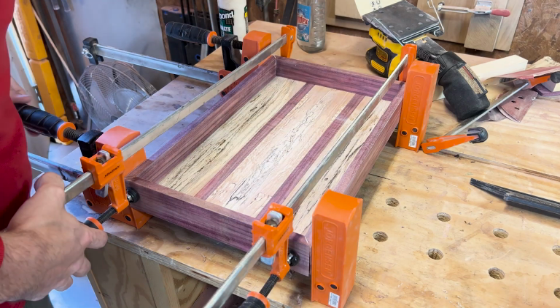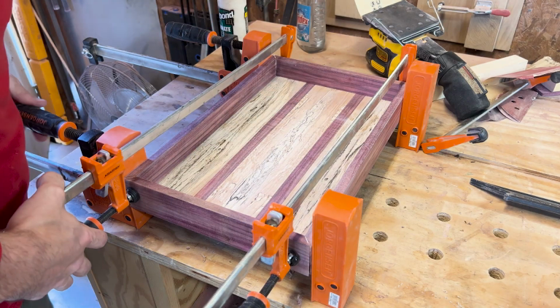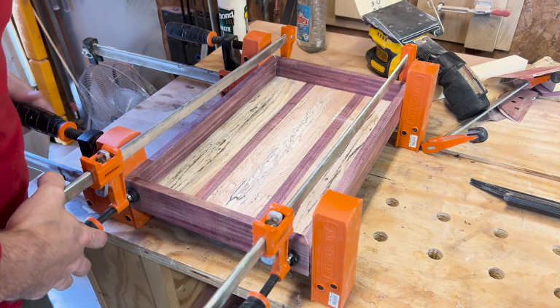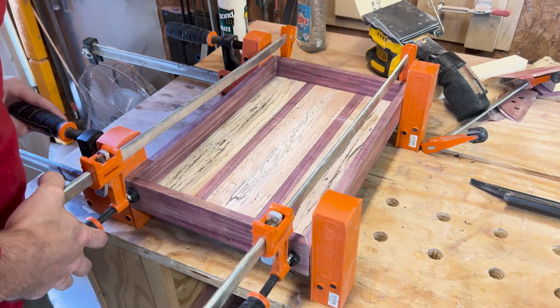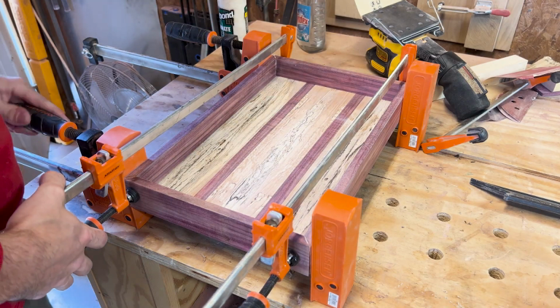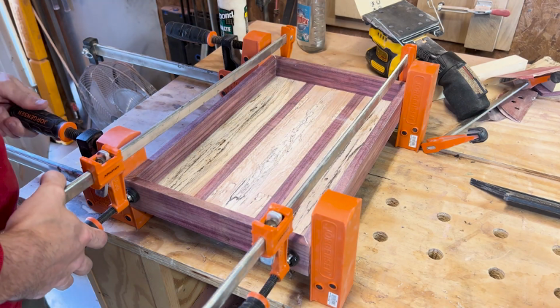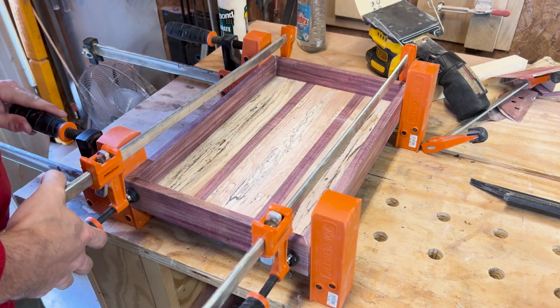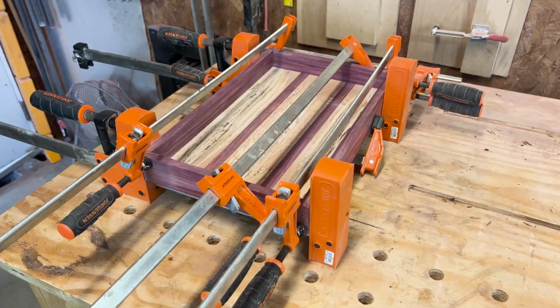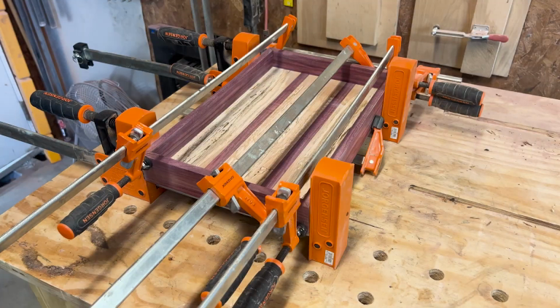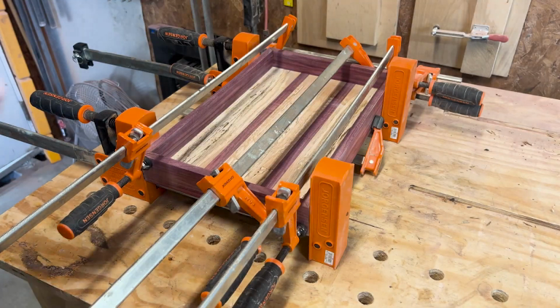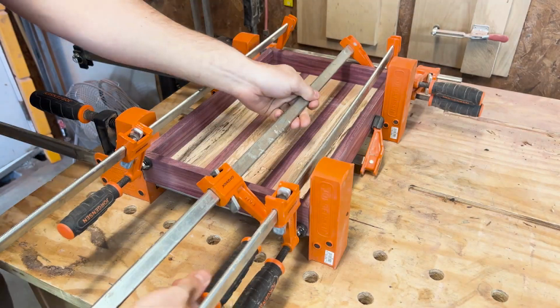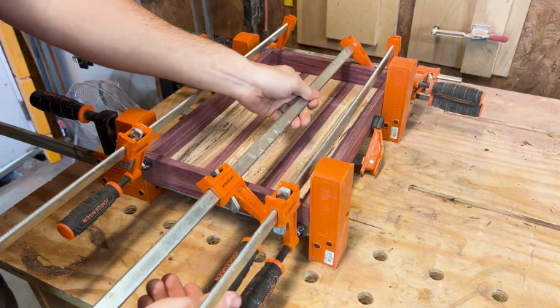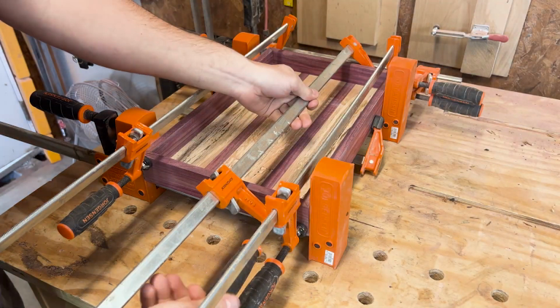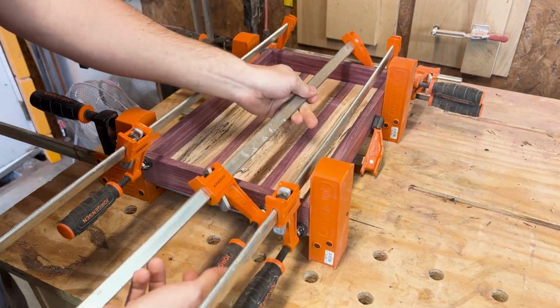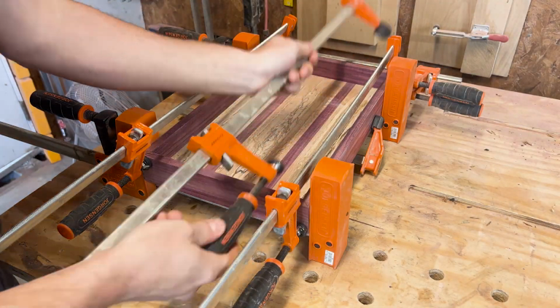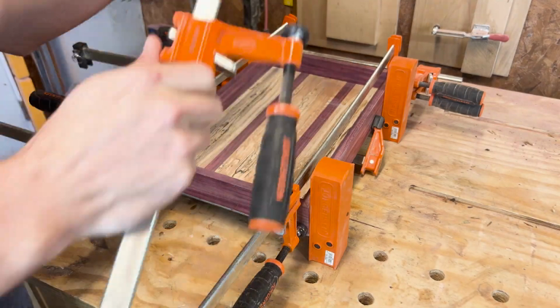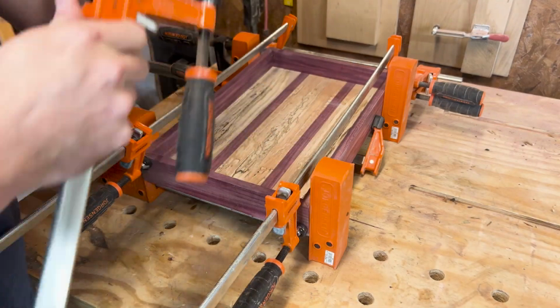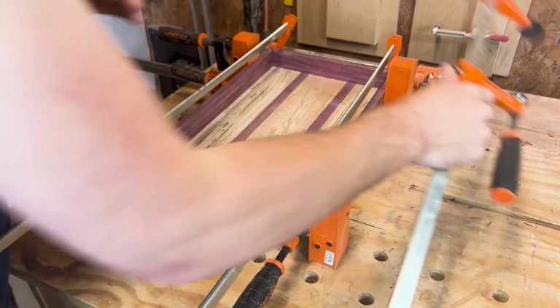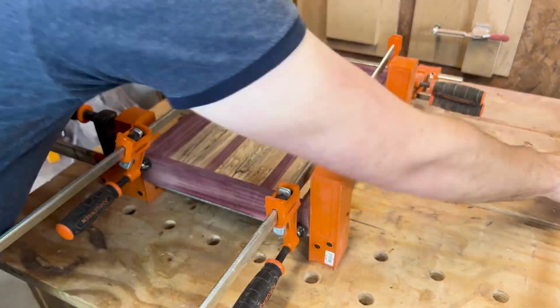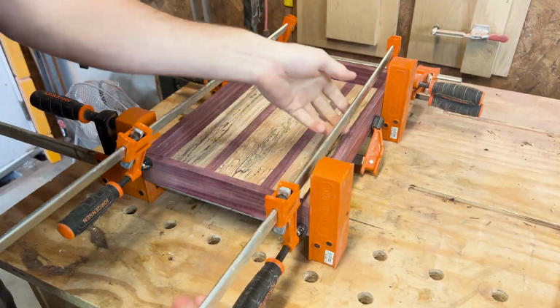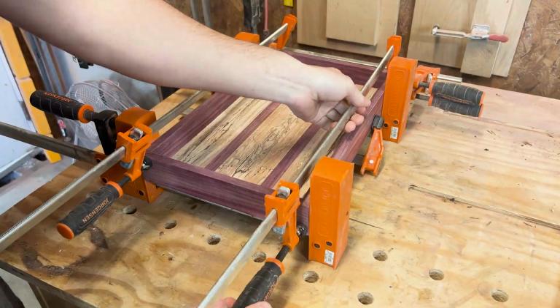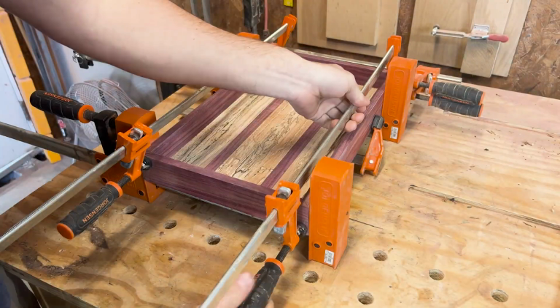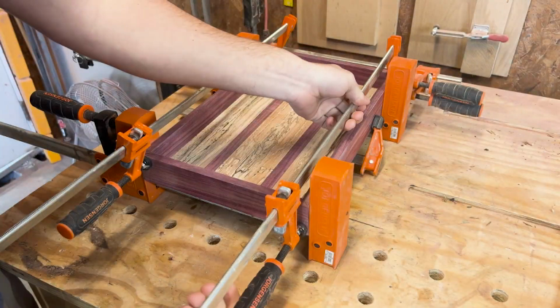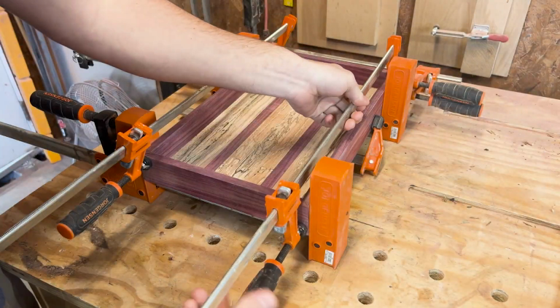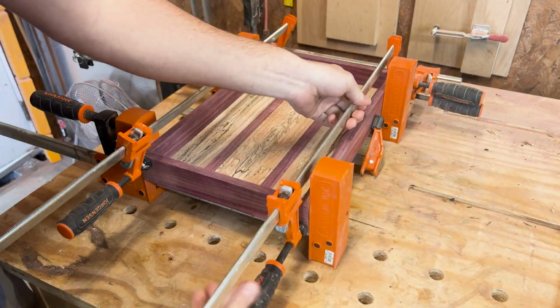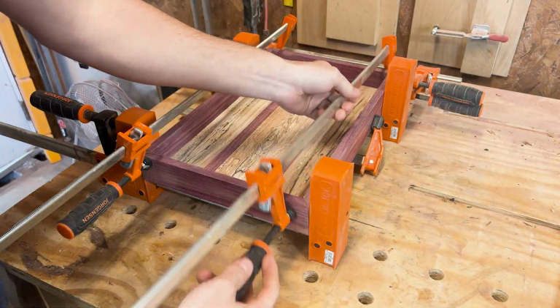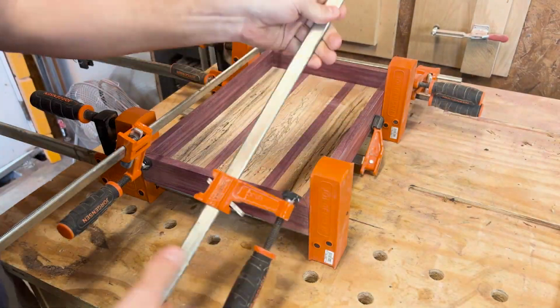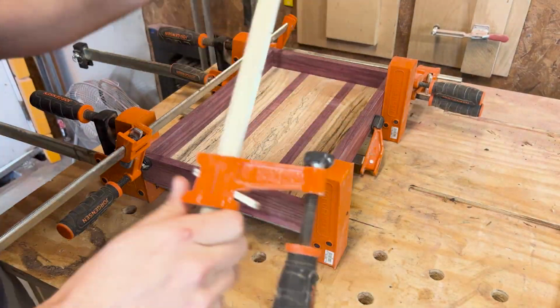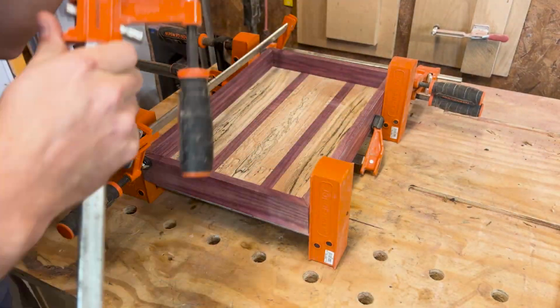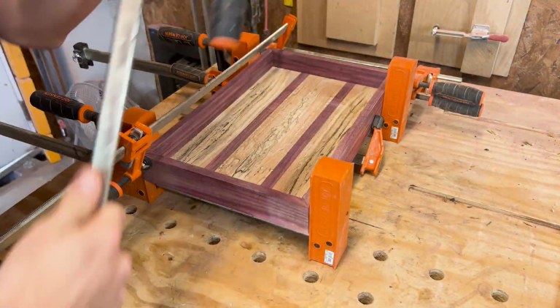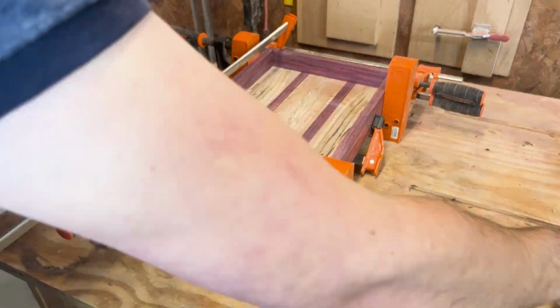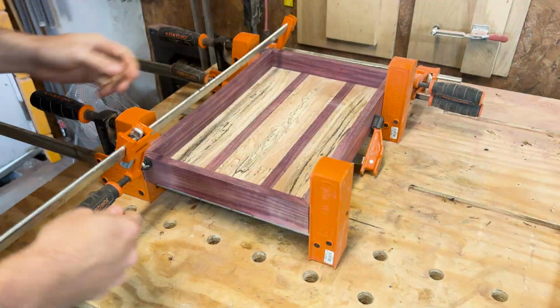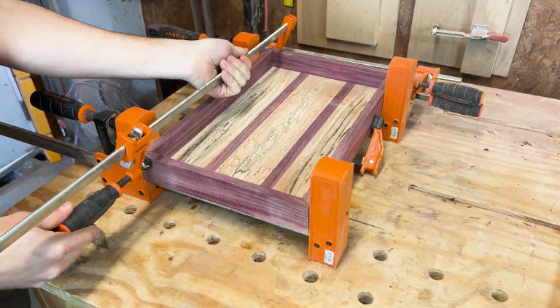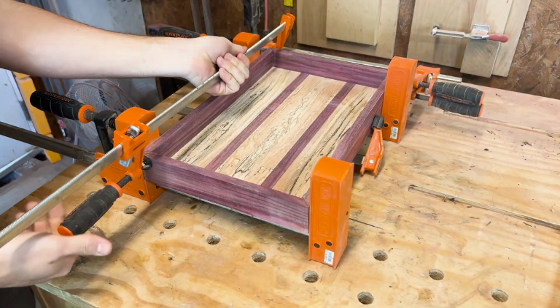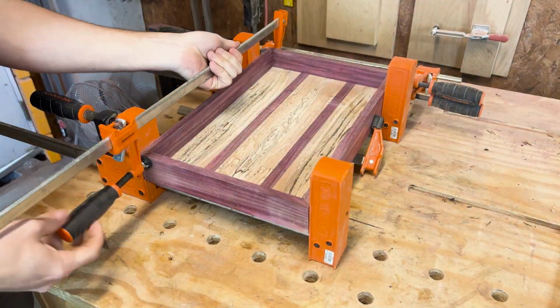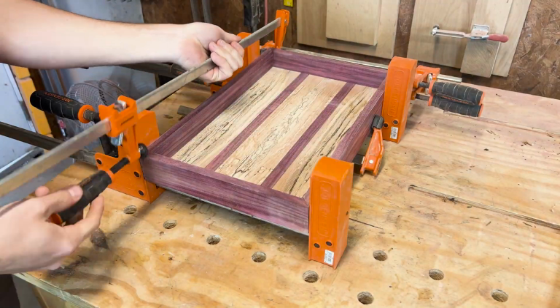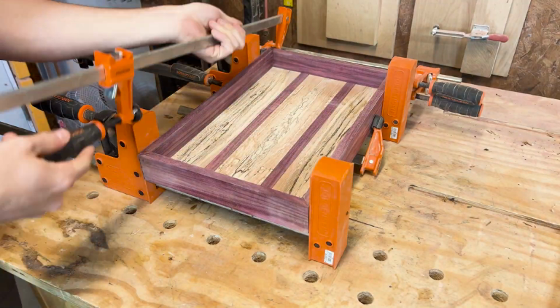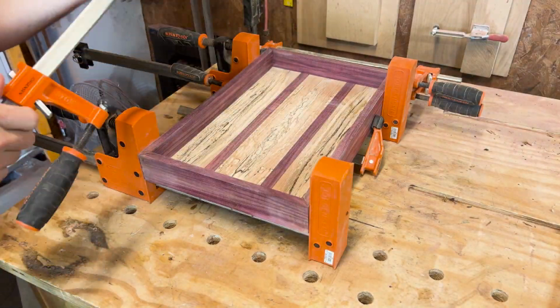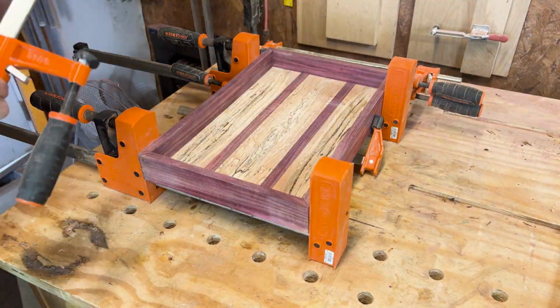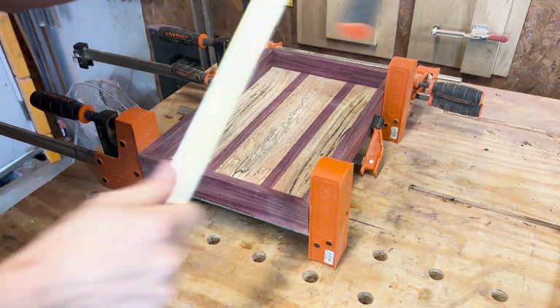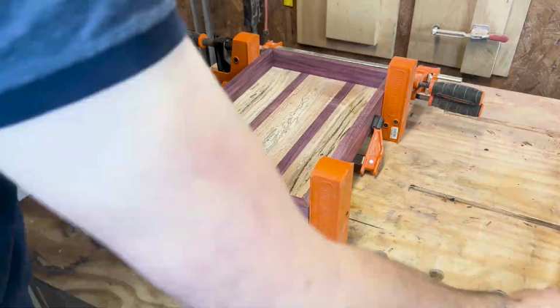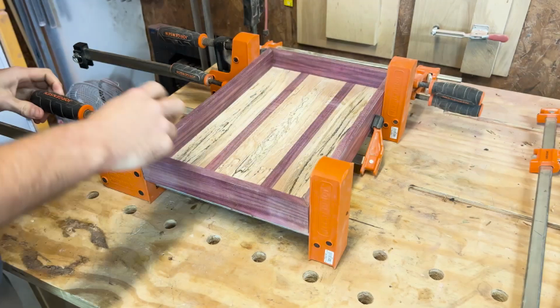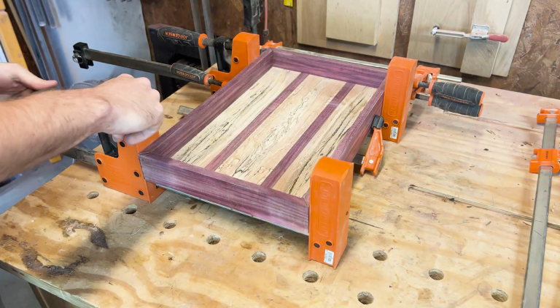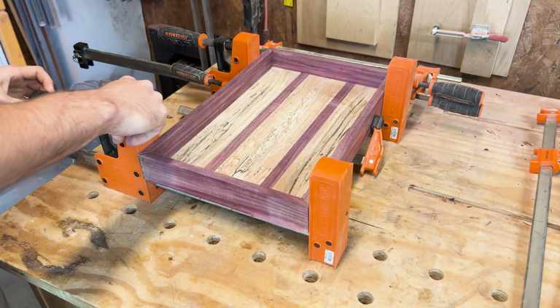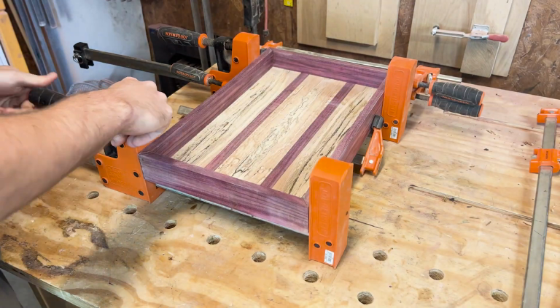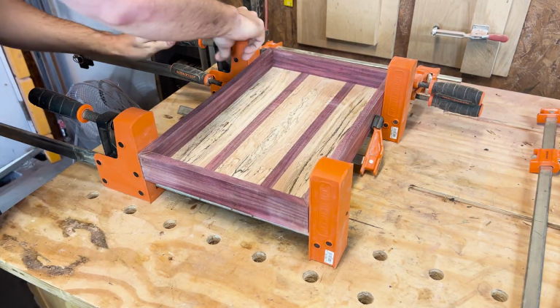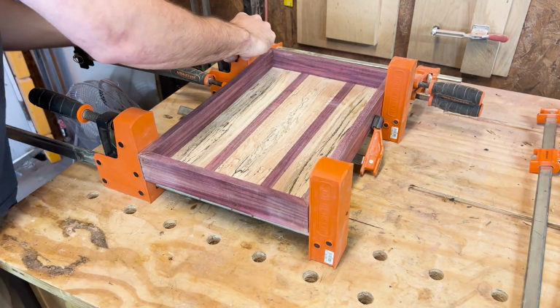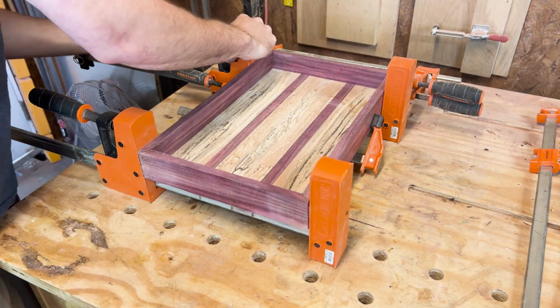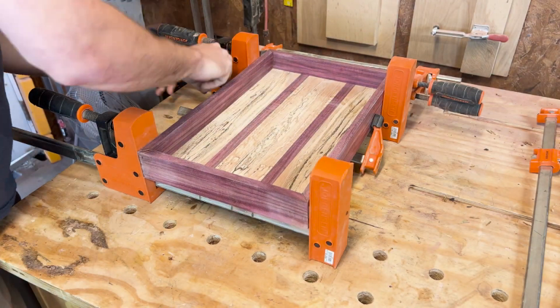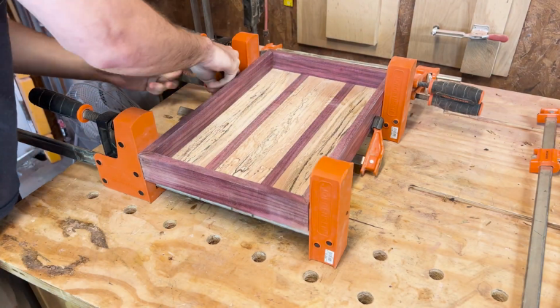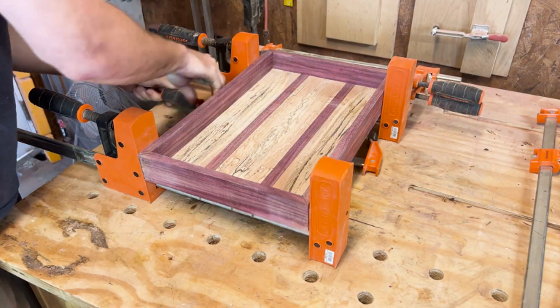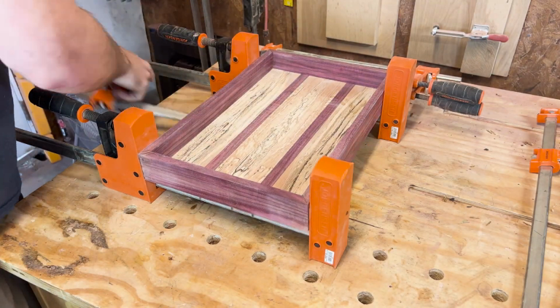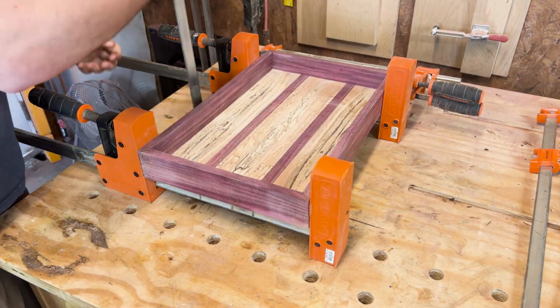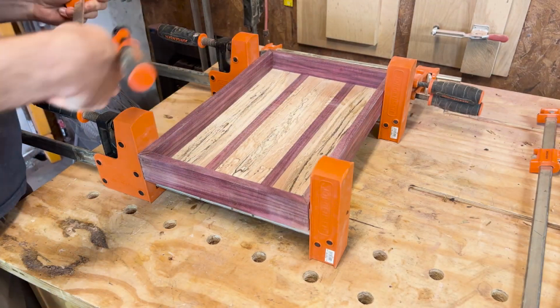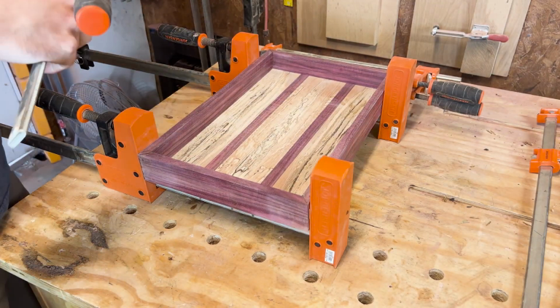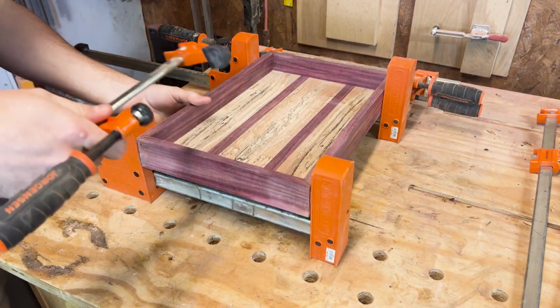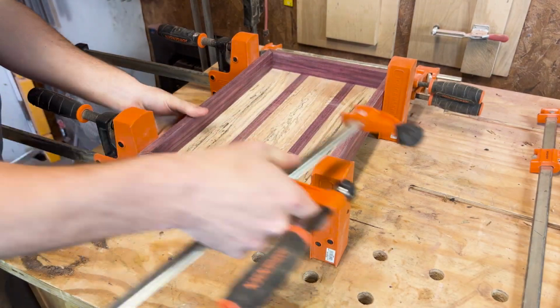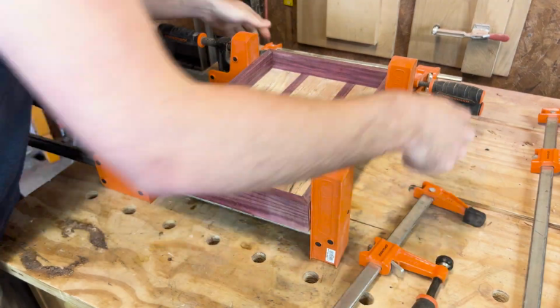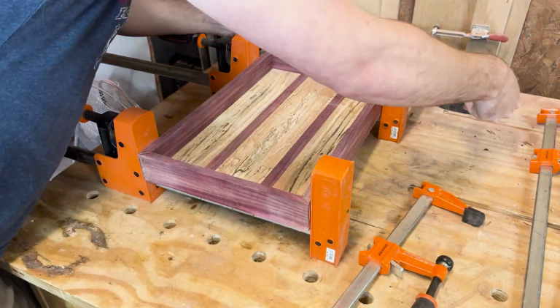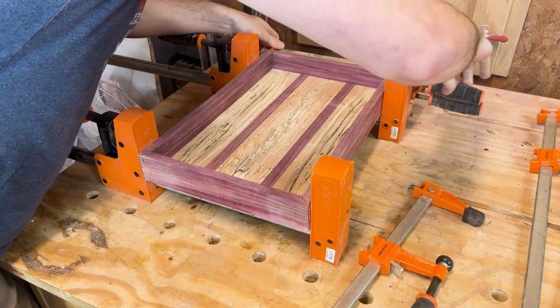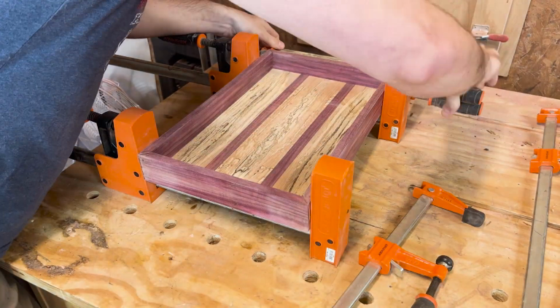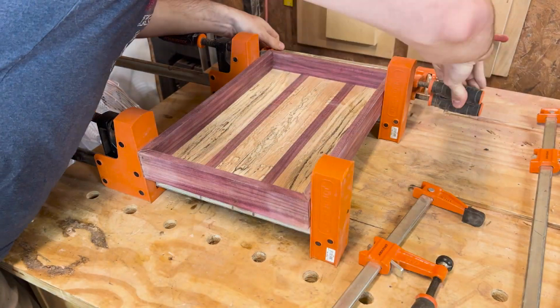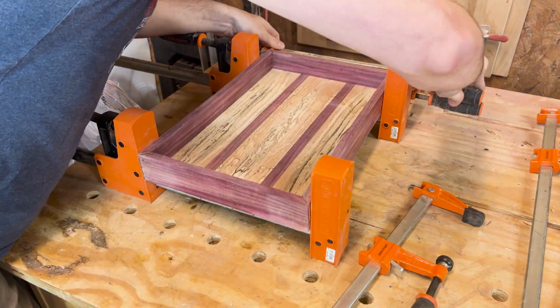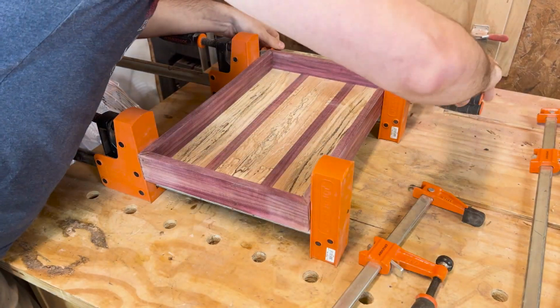After 24 hours I take the tray out of the clamps and give it a light sanding on the edges to remove any residual glue.